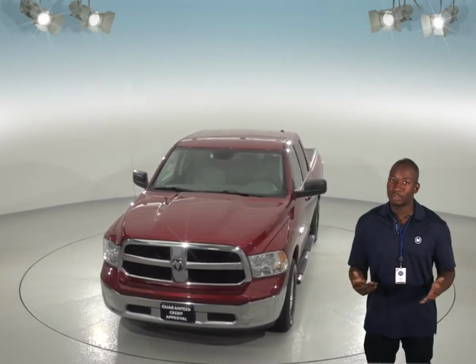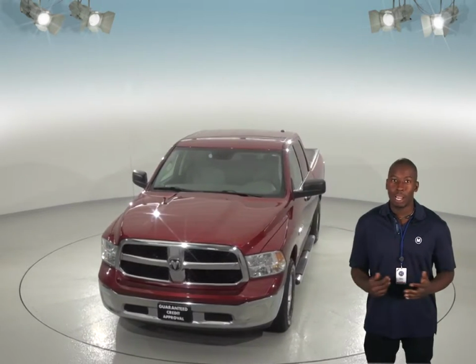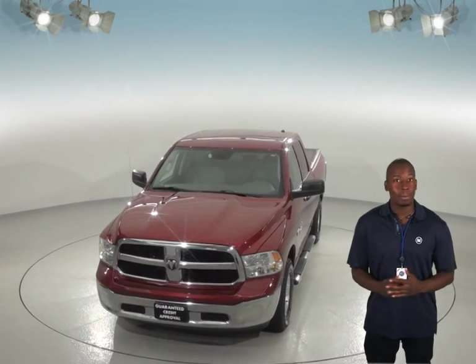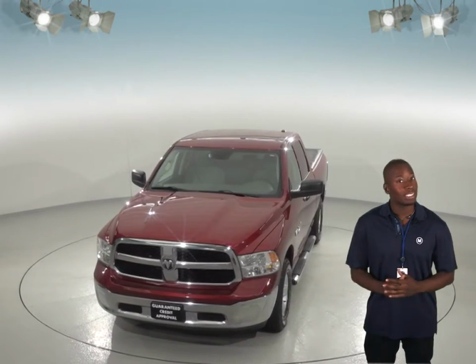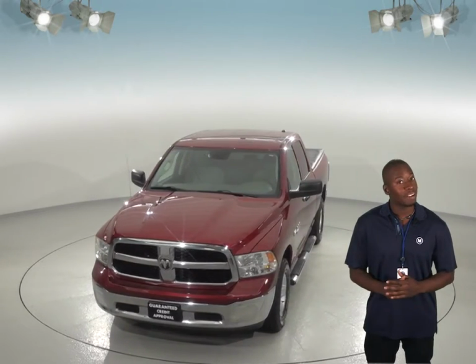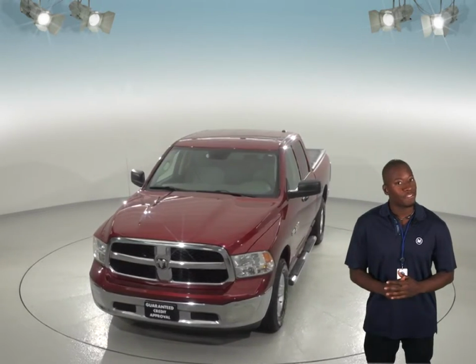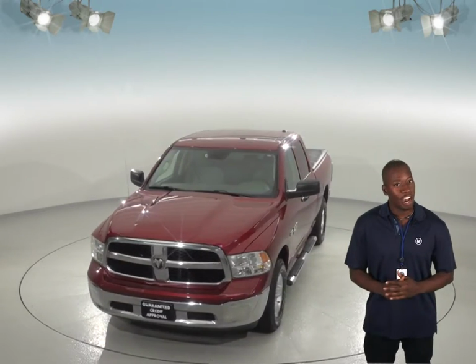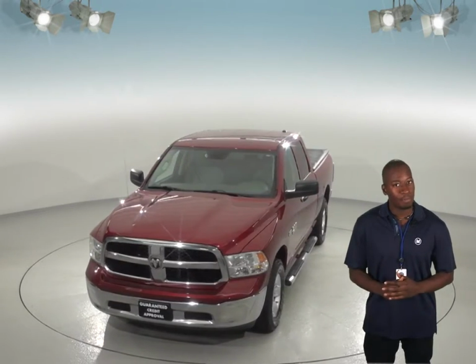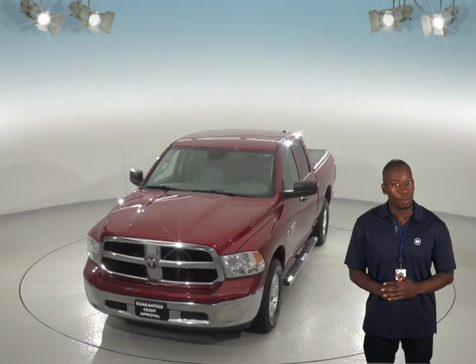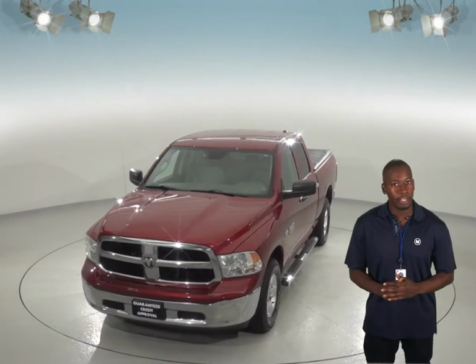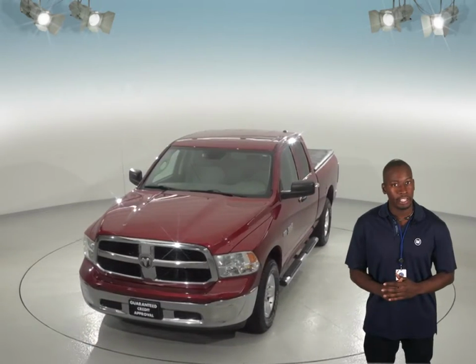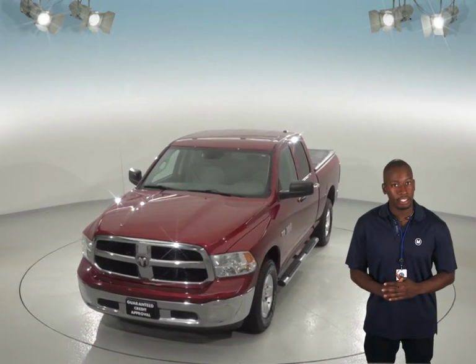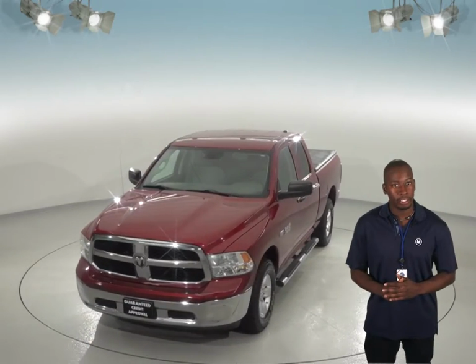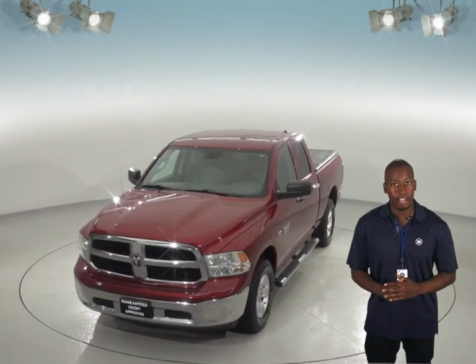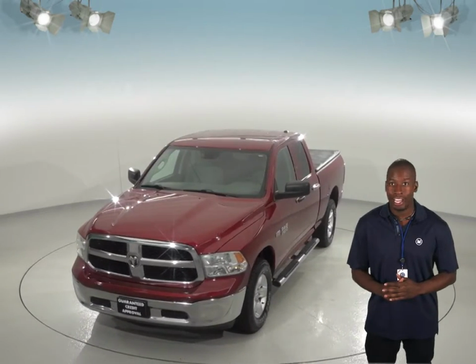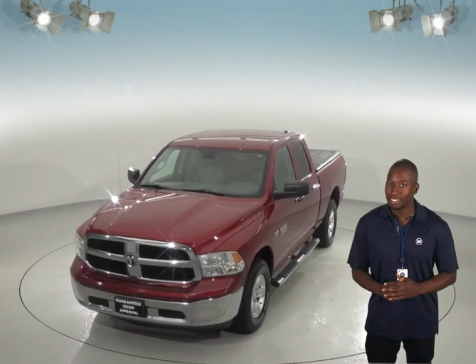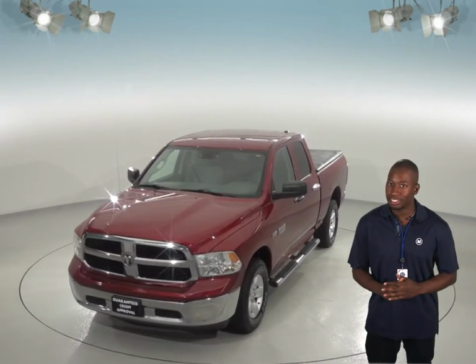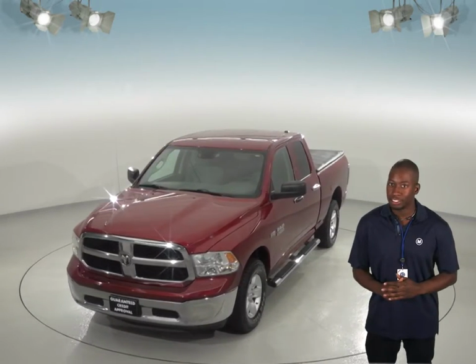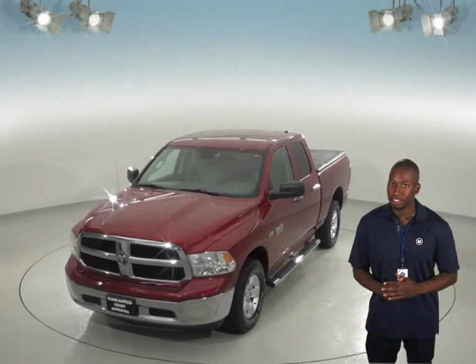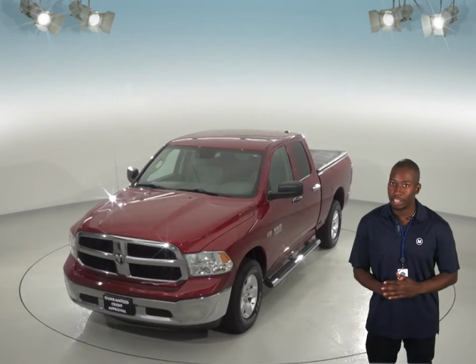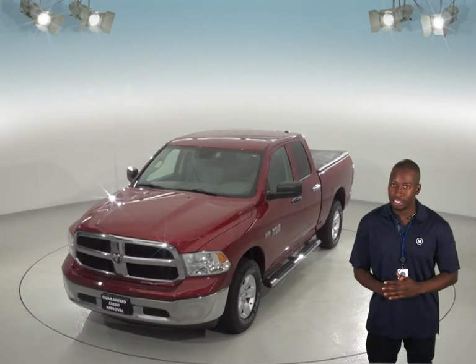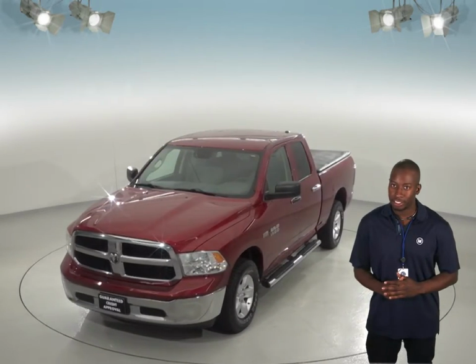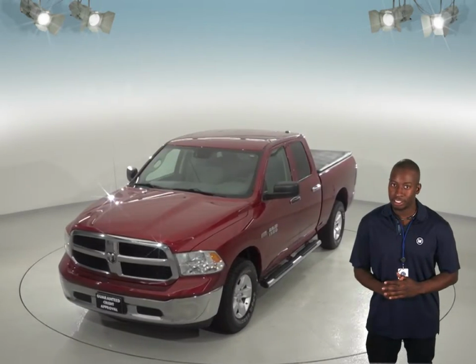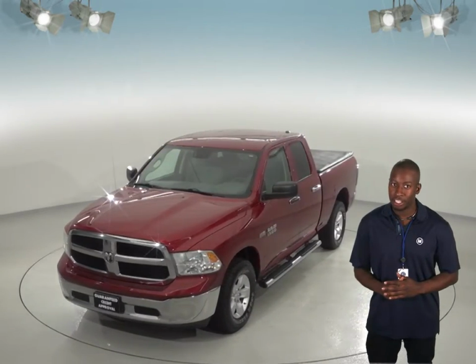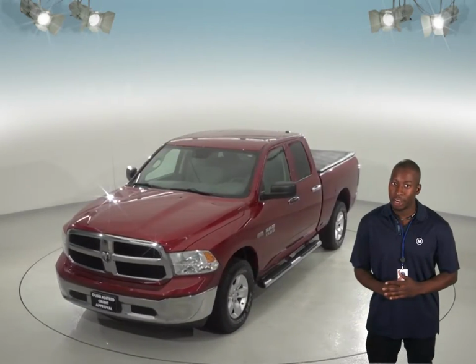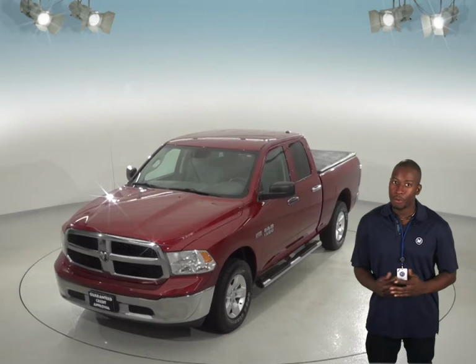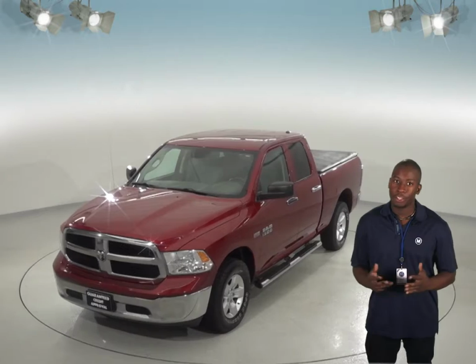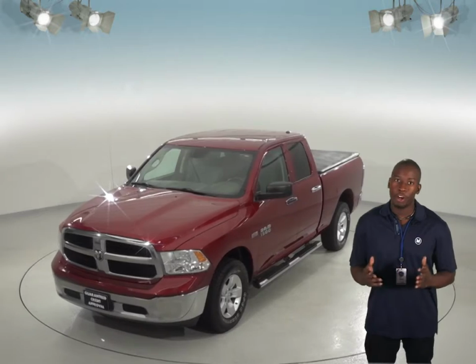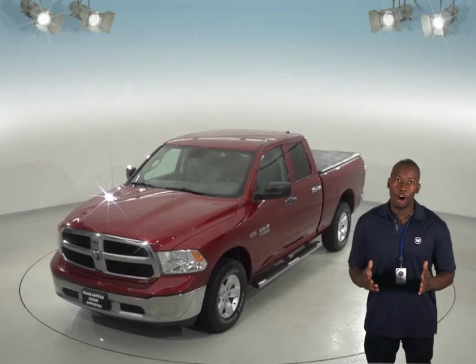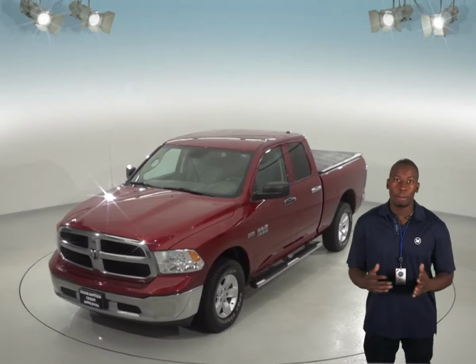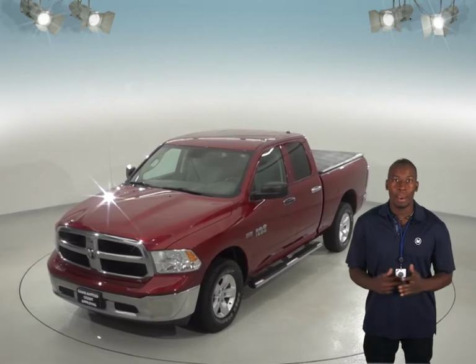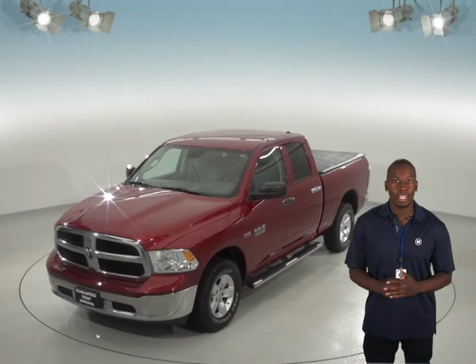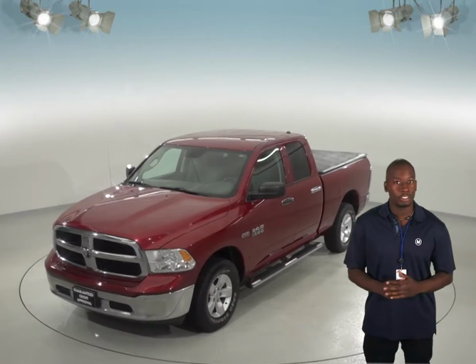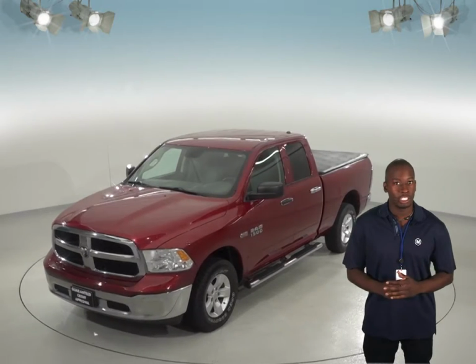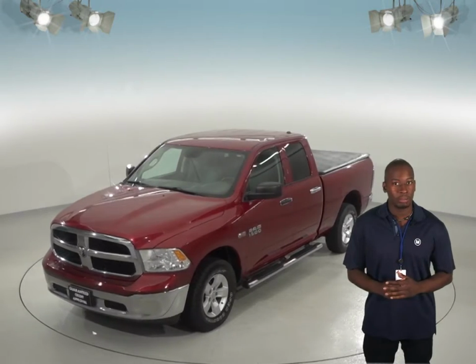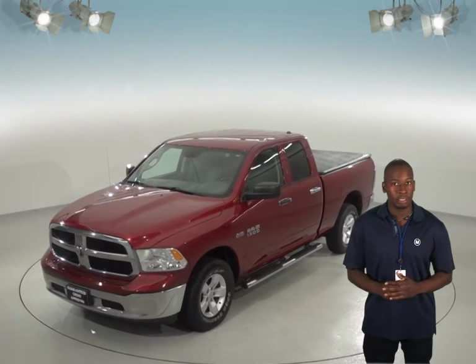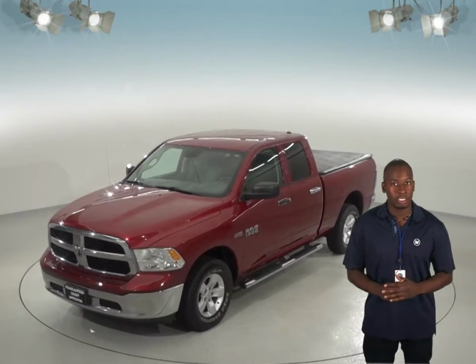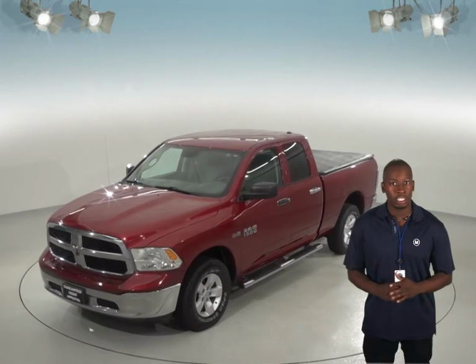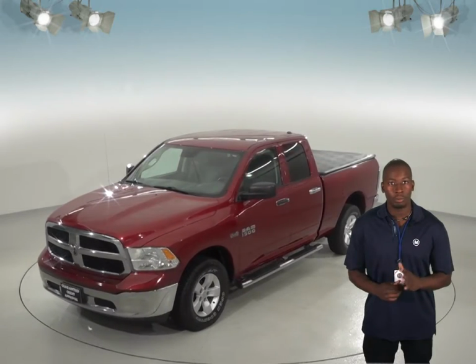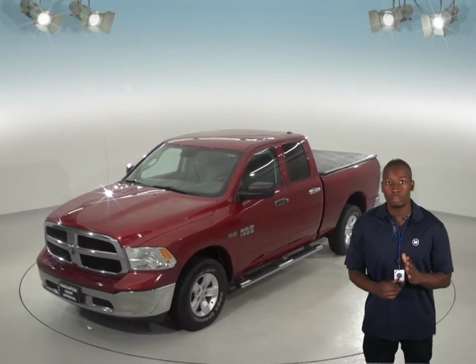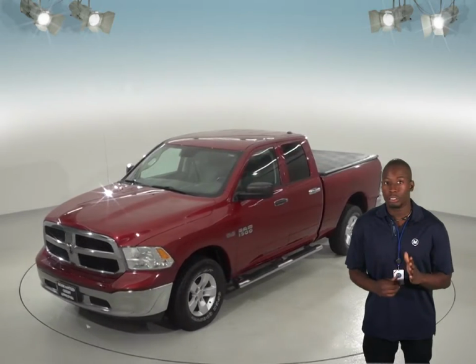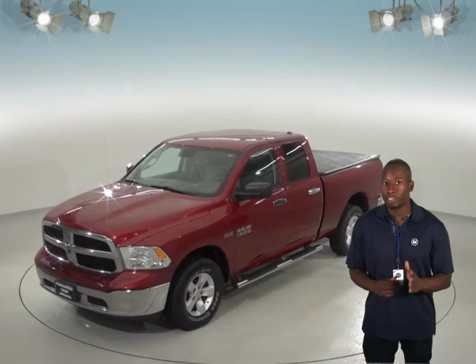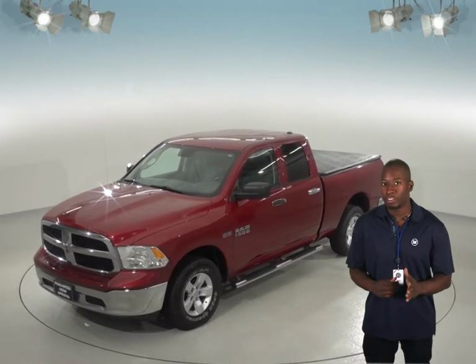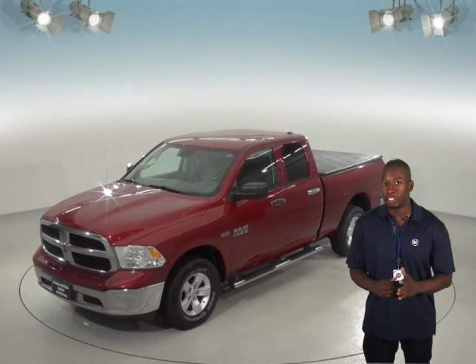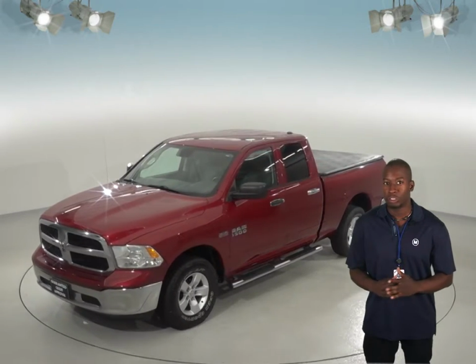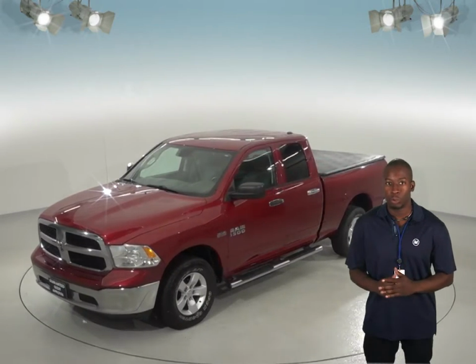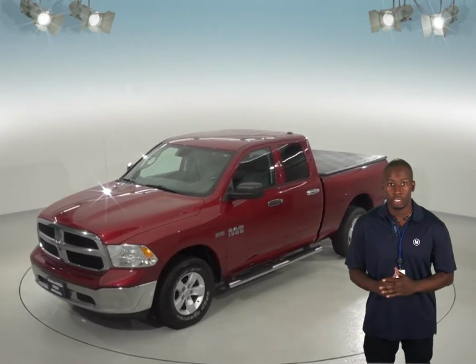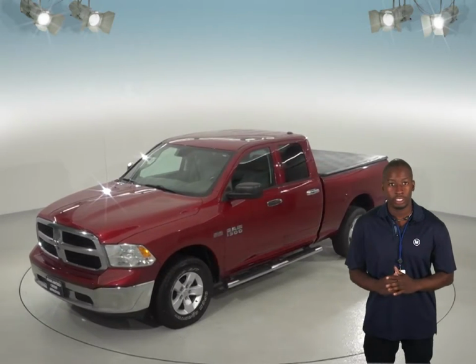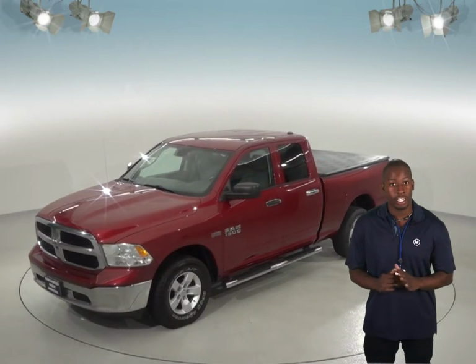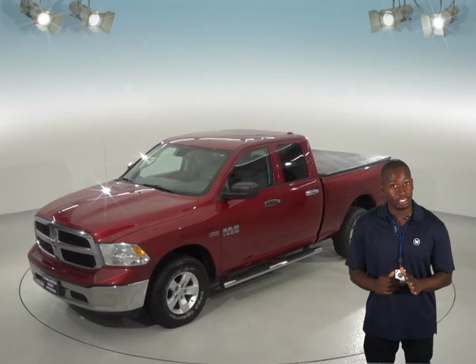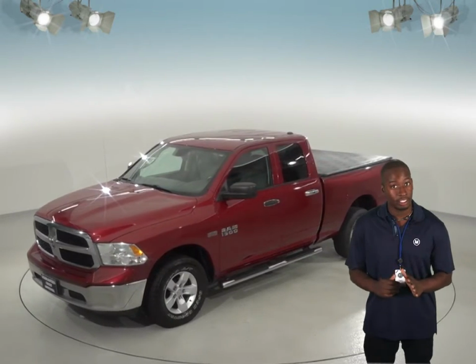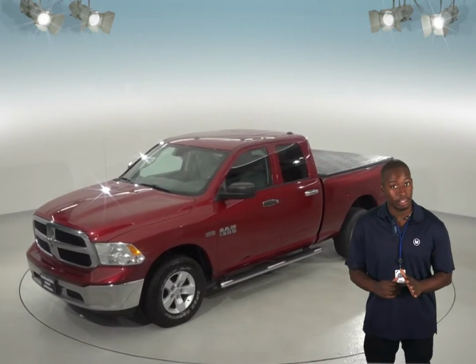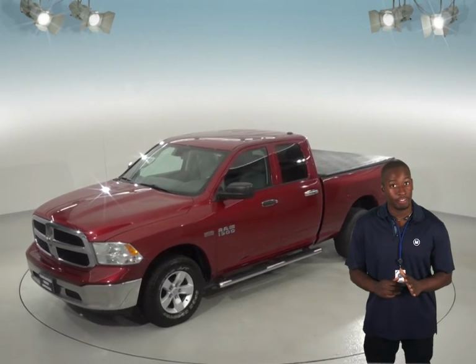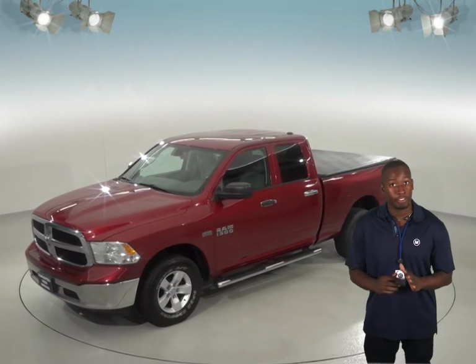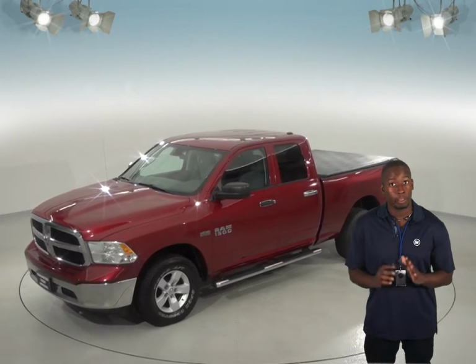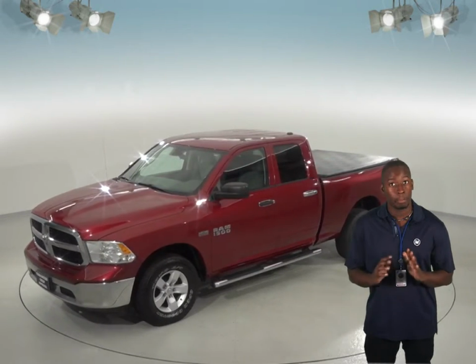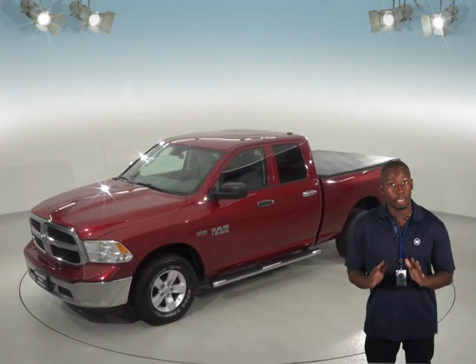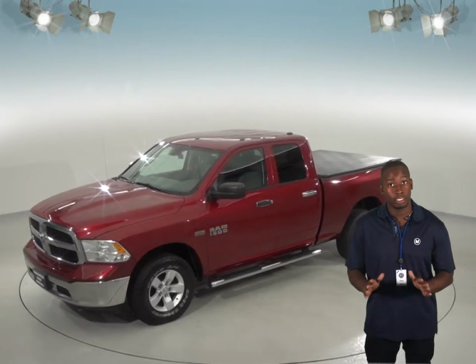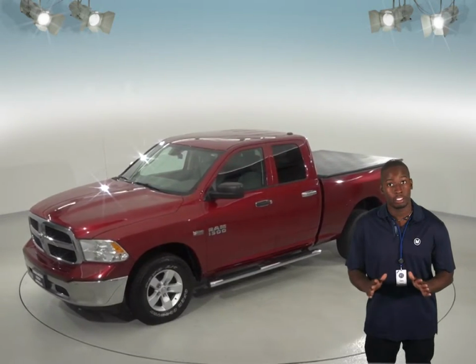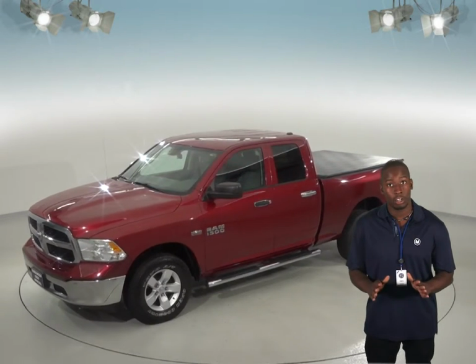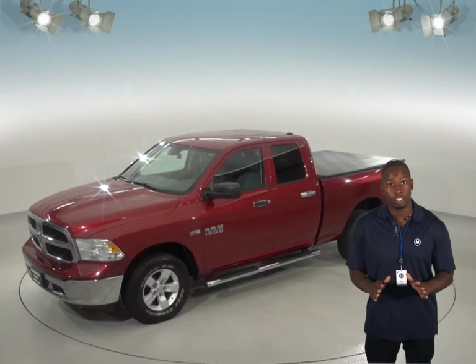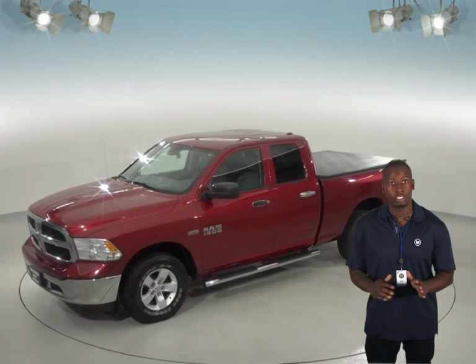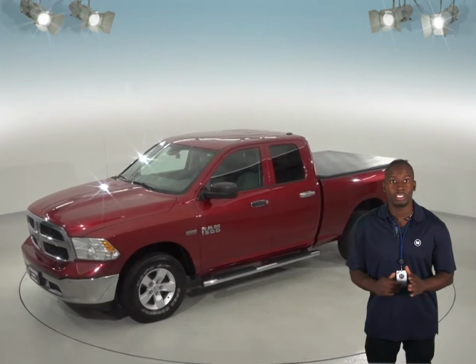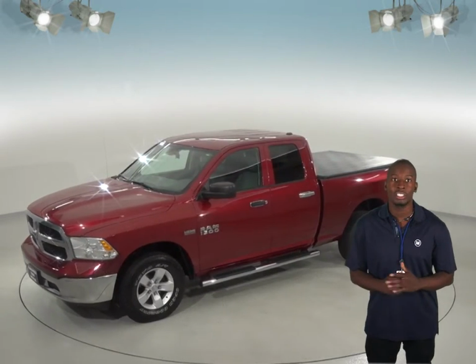This Ram has a 5.8-liter, eight-cylinder engine with an automatic transmission that will deliver the torque necessary for the biggest hauls.